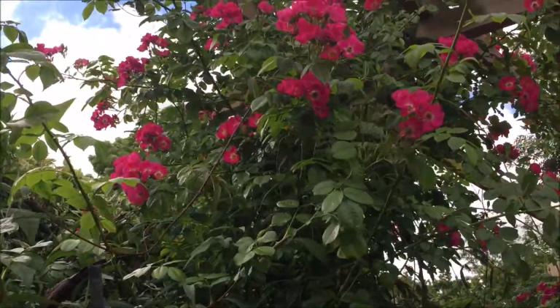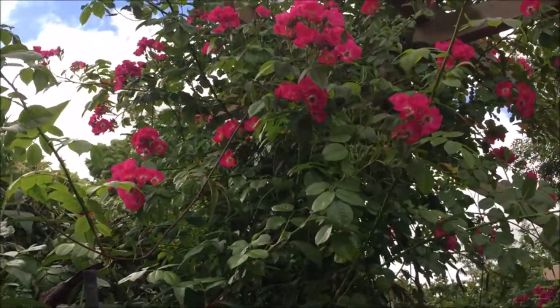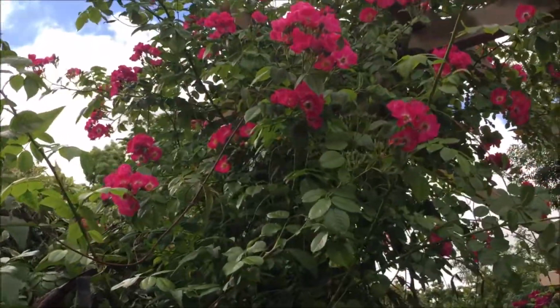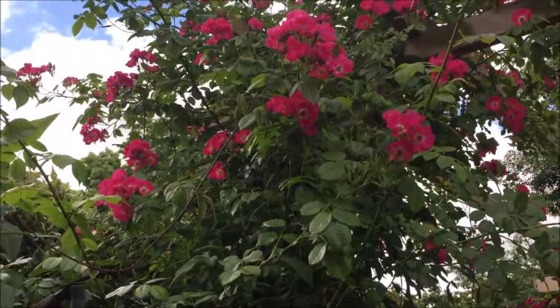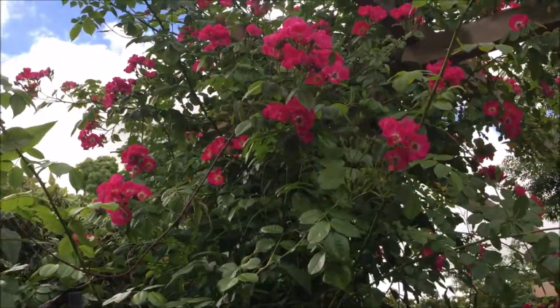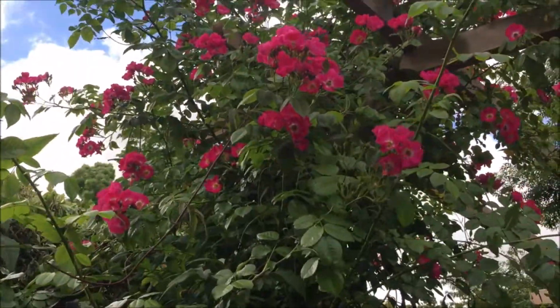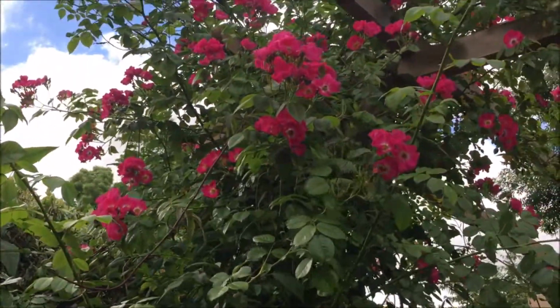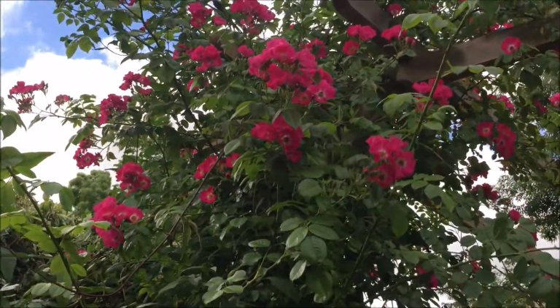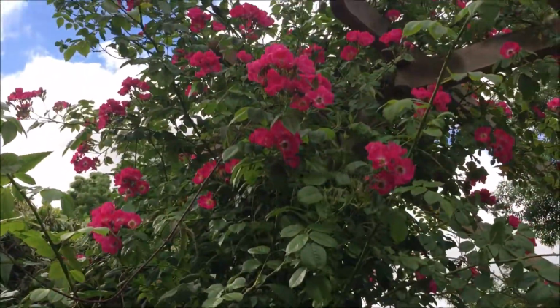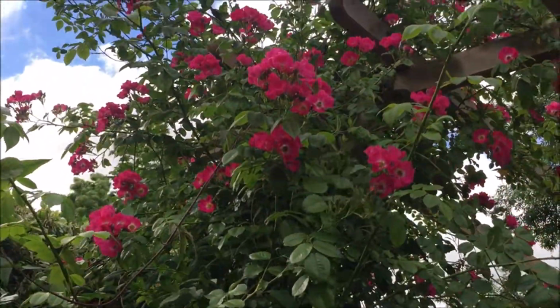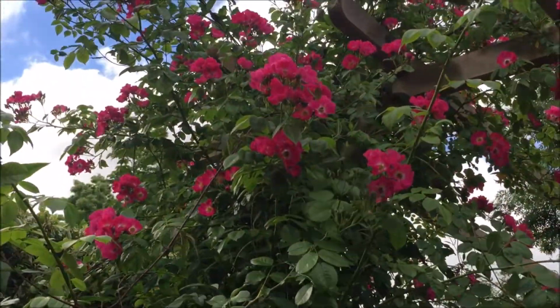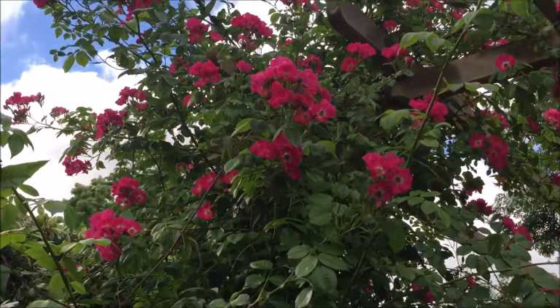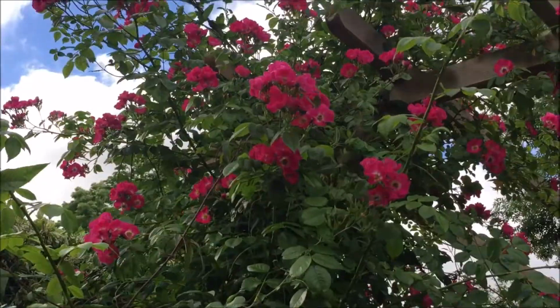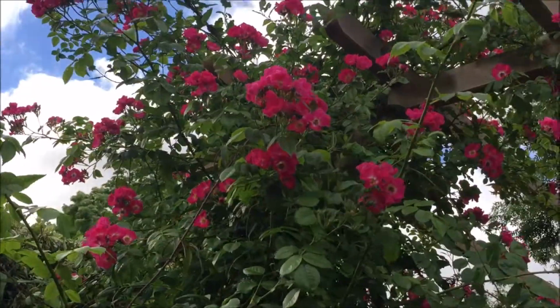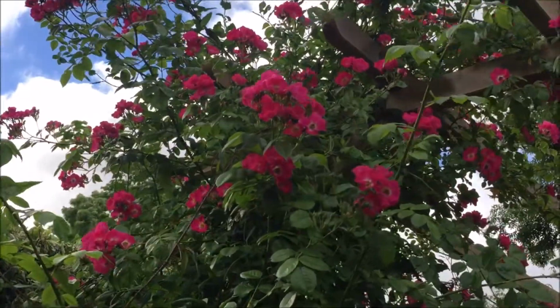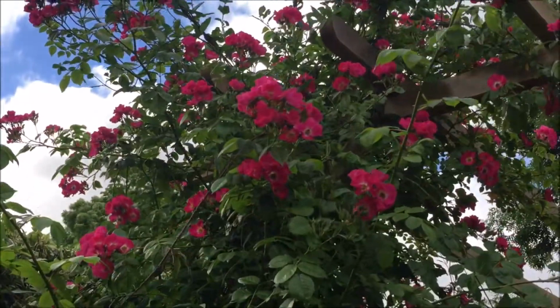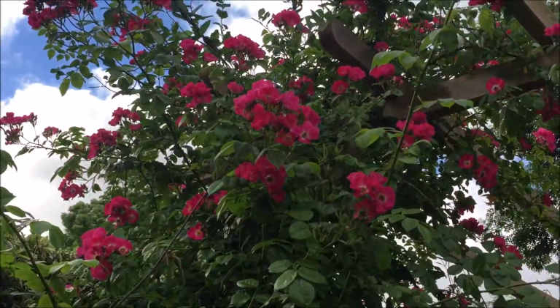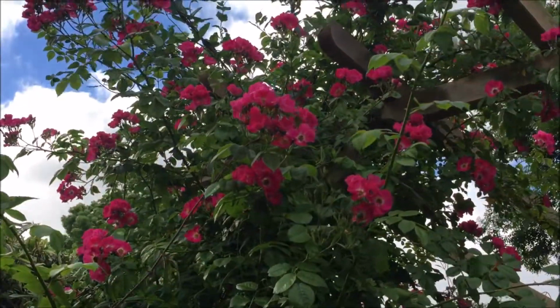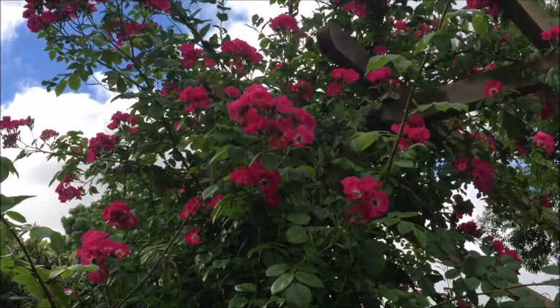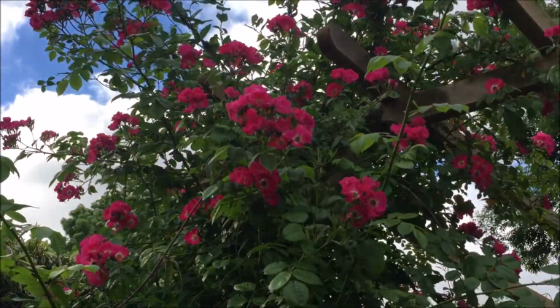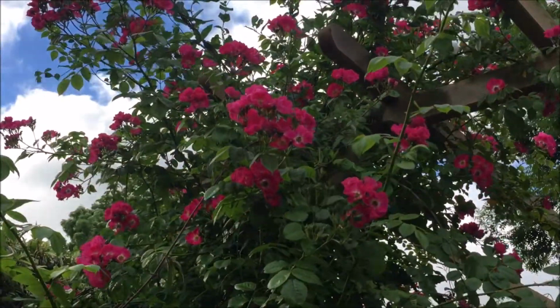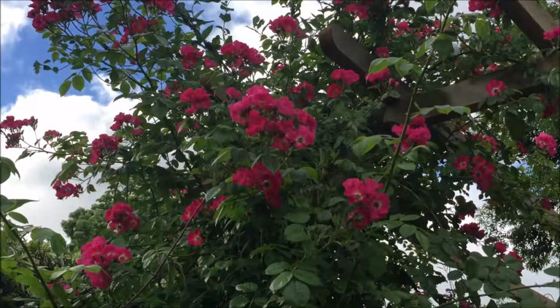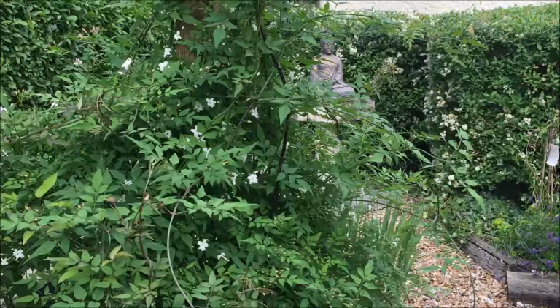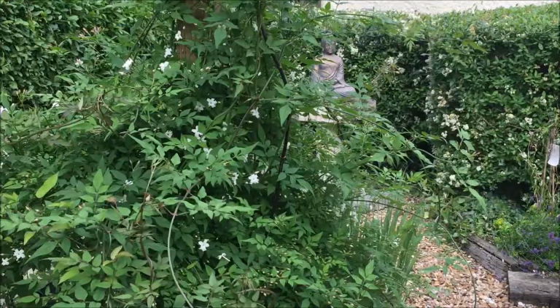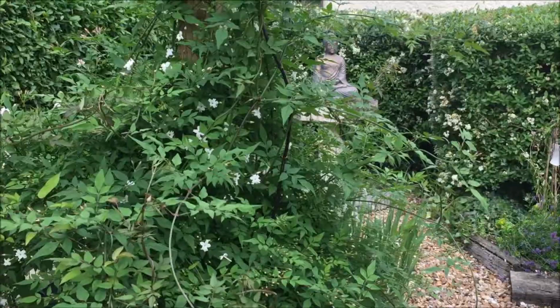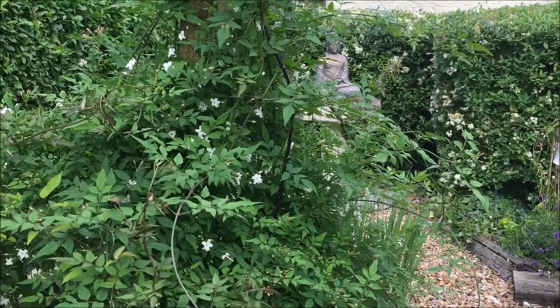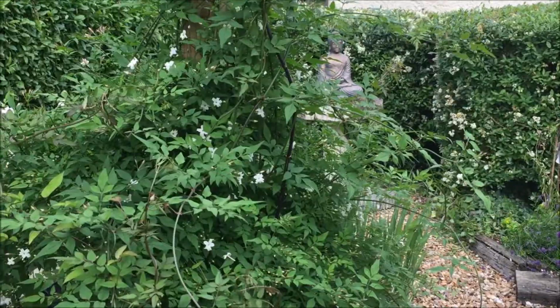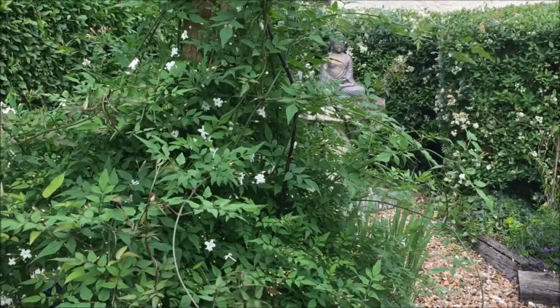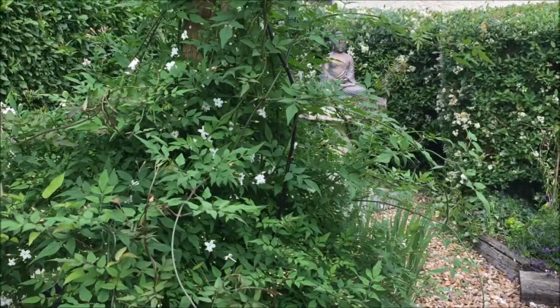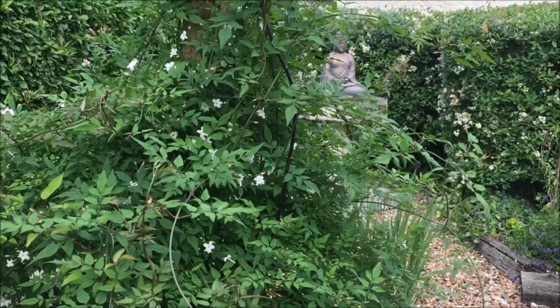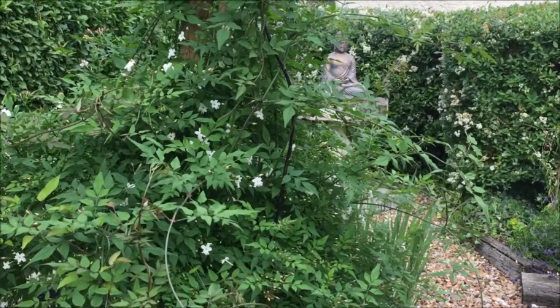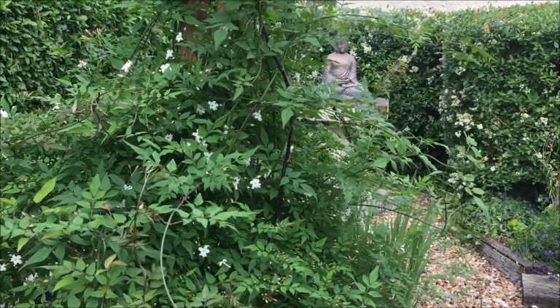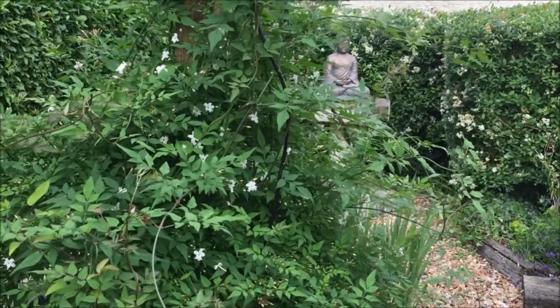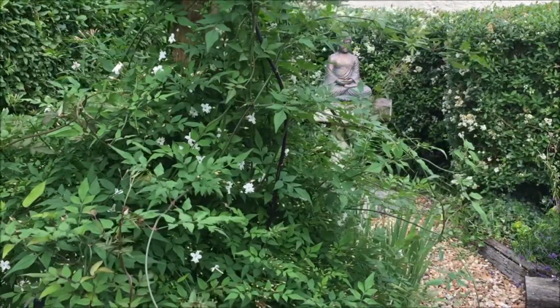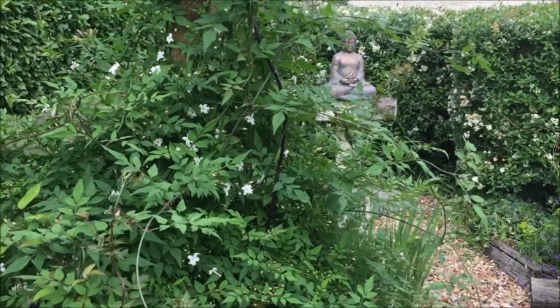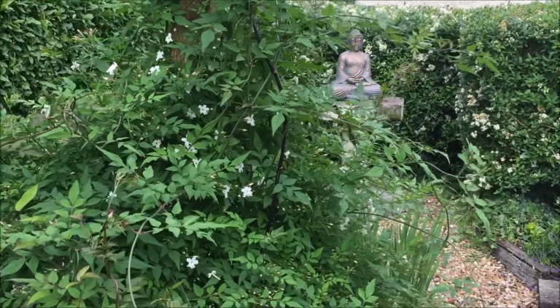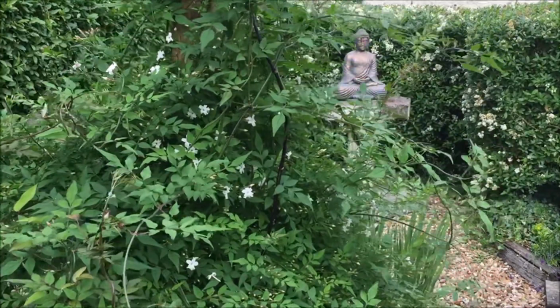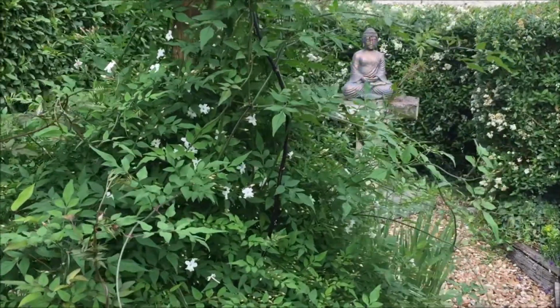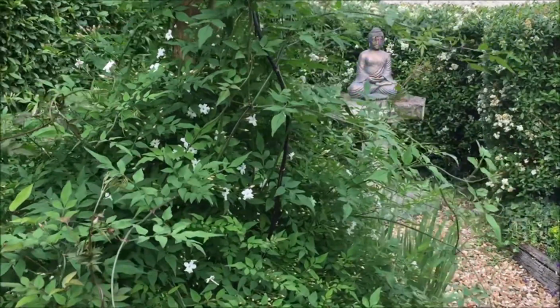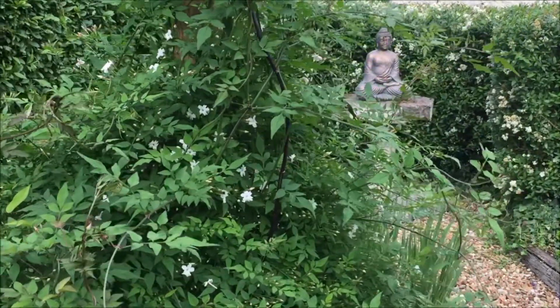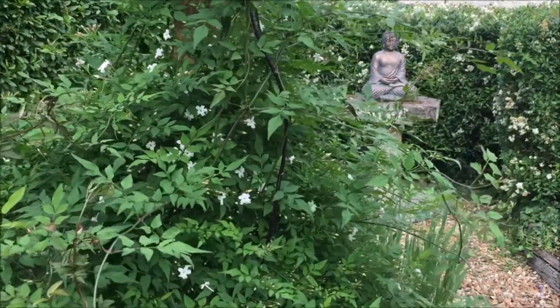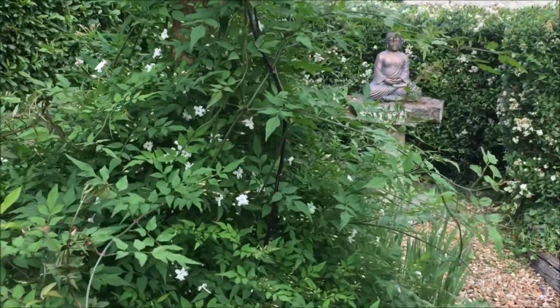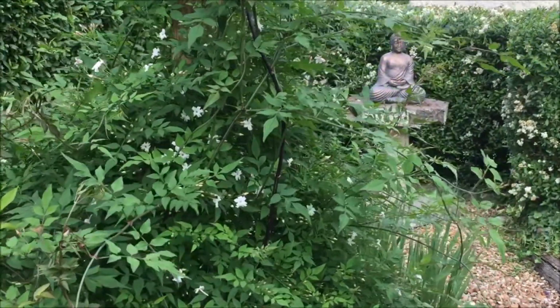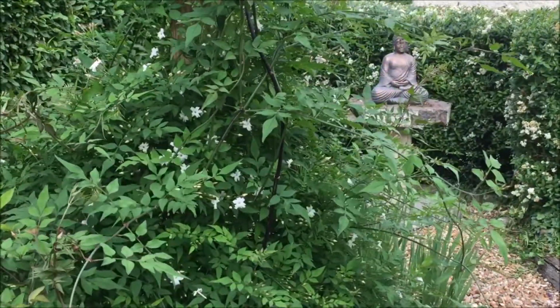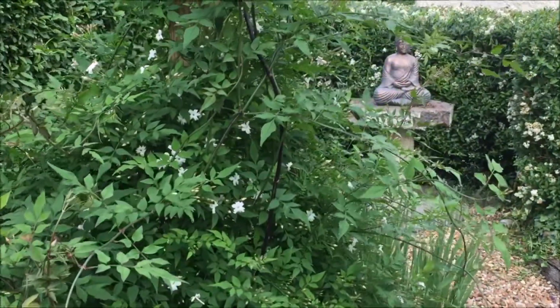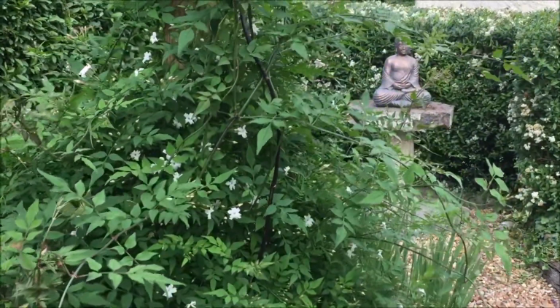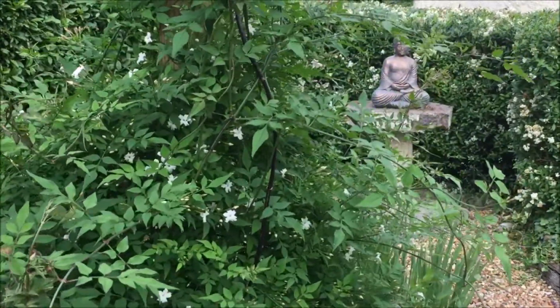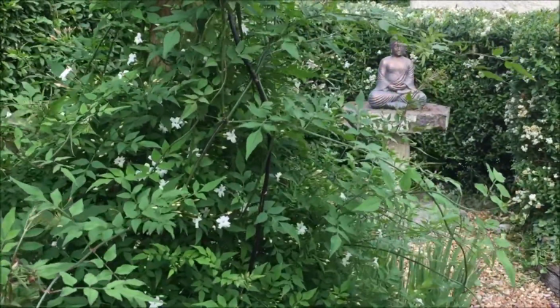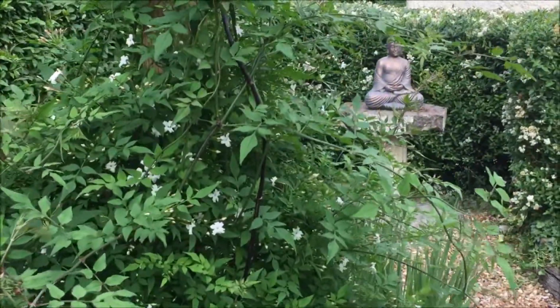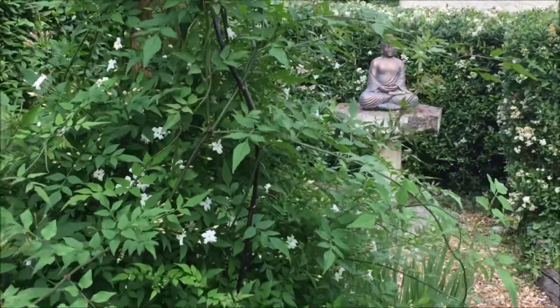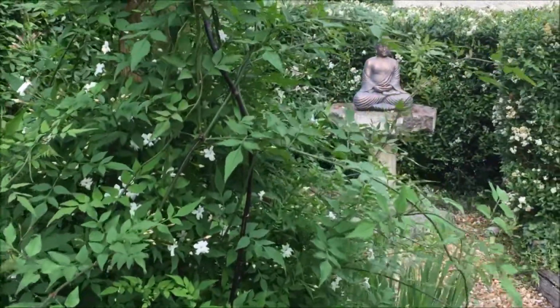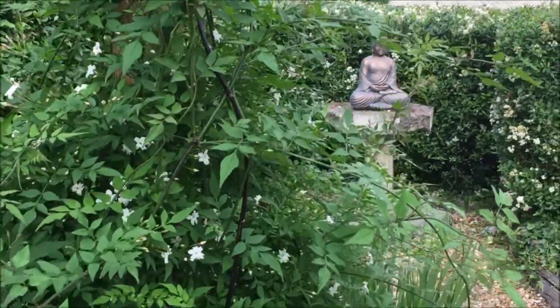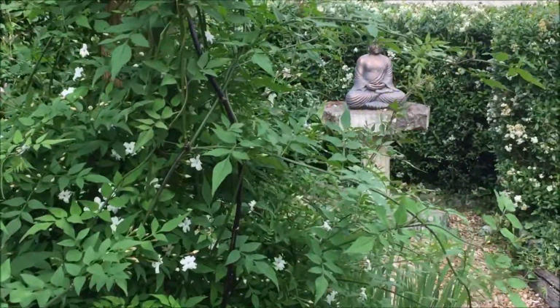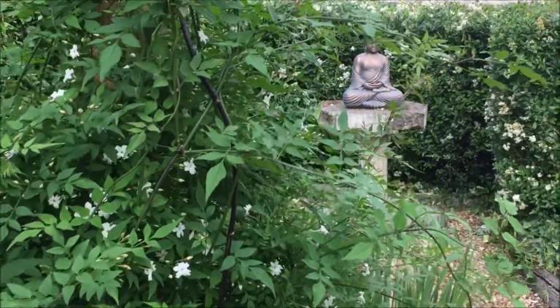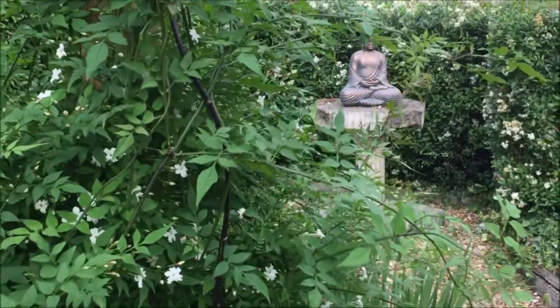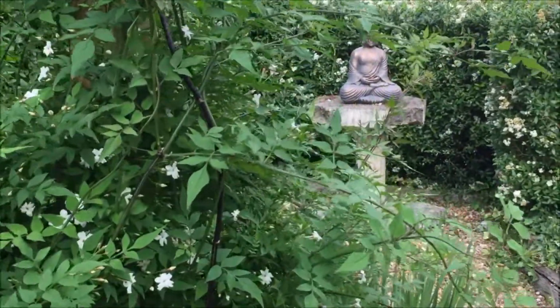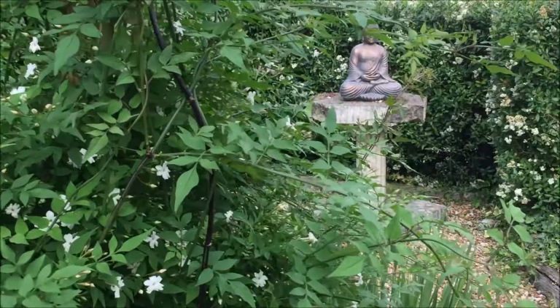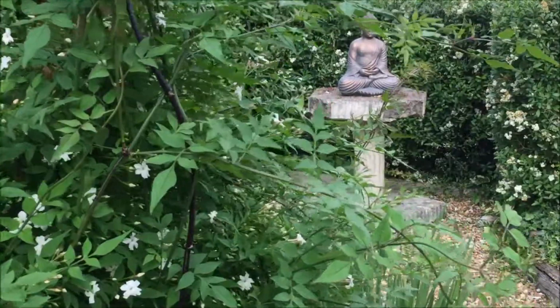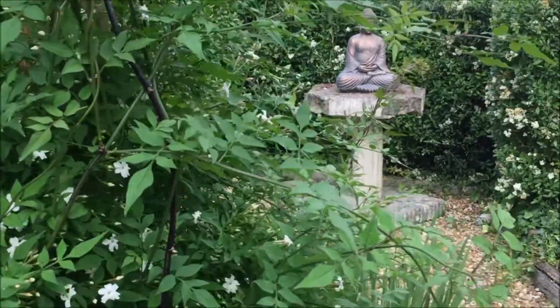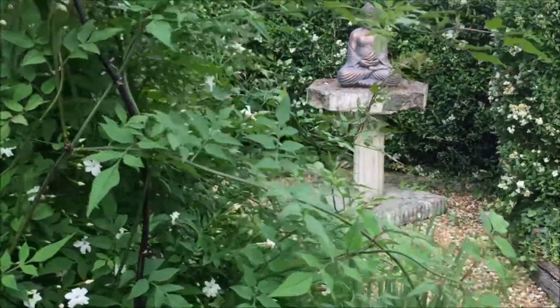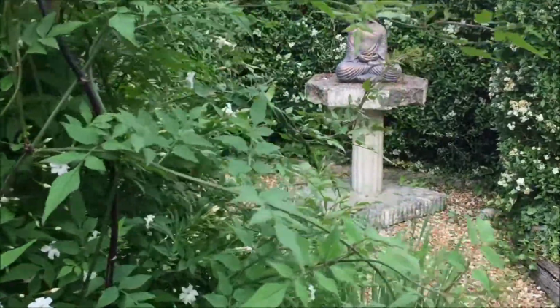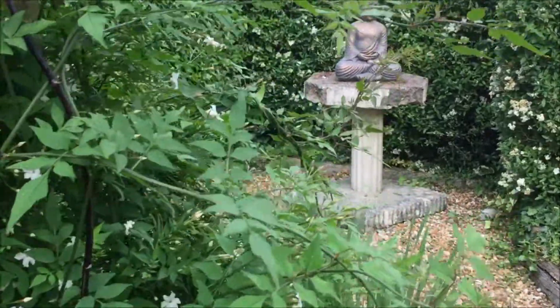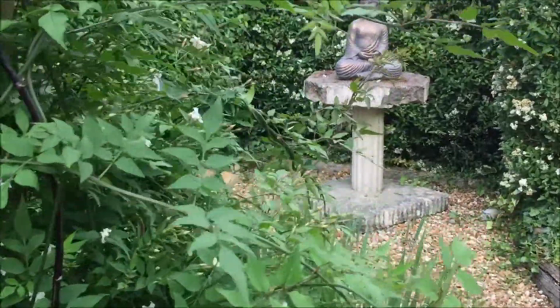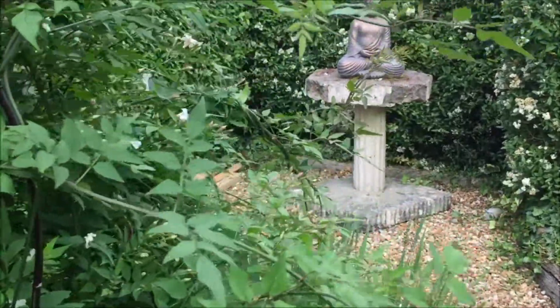Nature is so much part of our designs that we have already produced our own reflection garden where we can go for inspiration and to recharge.